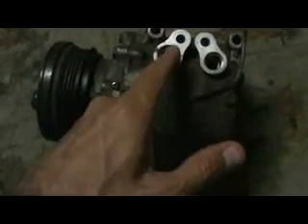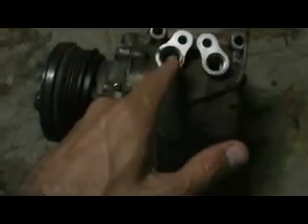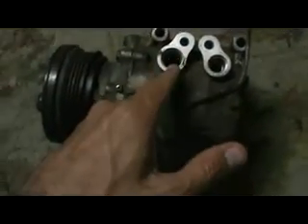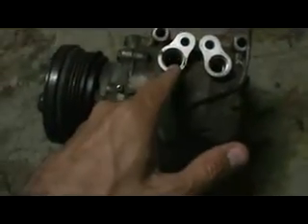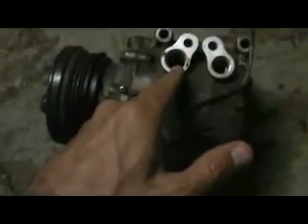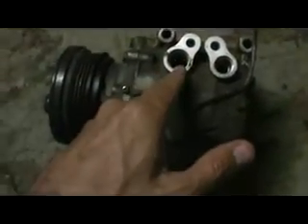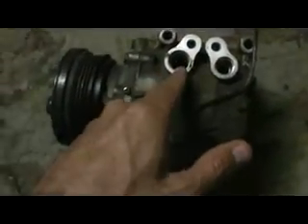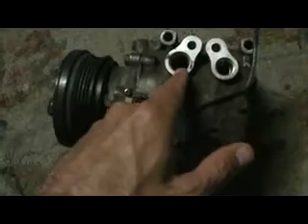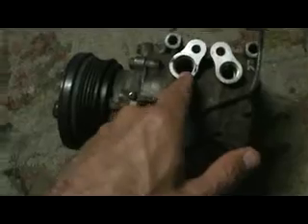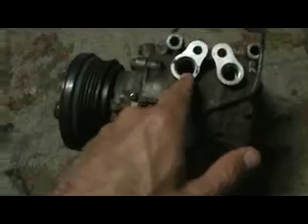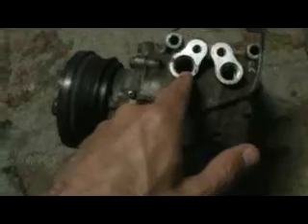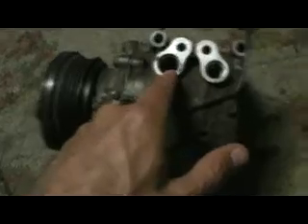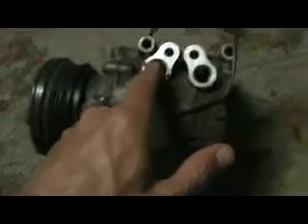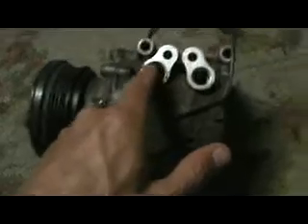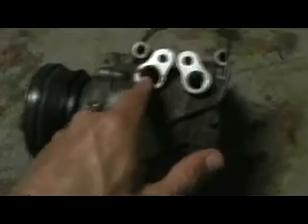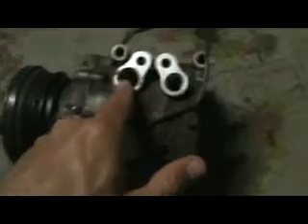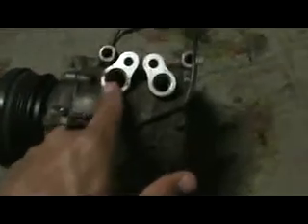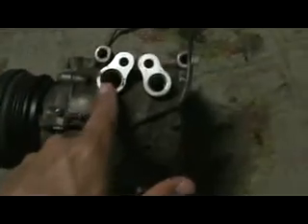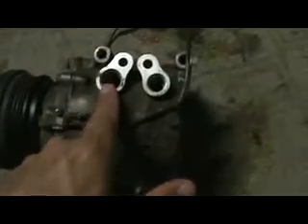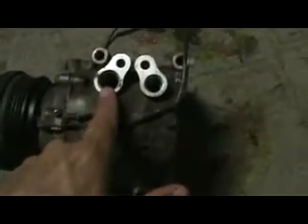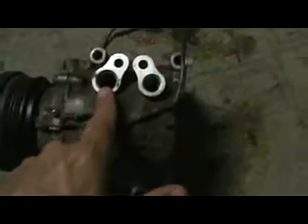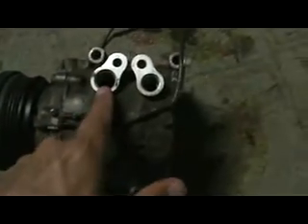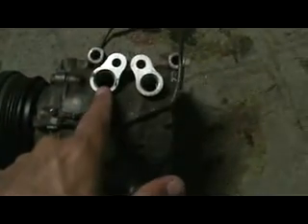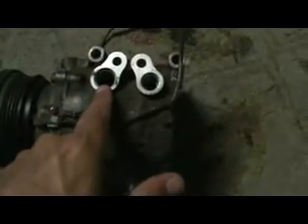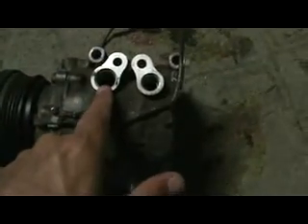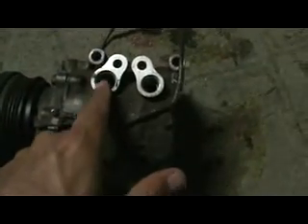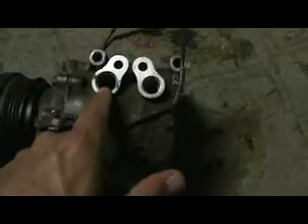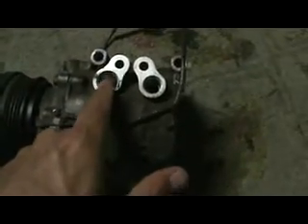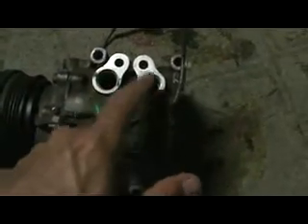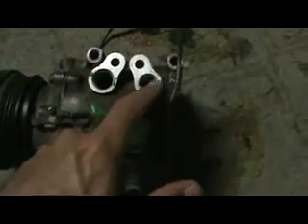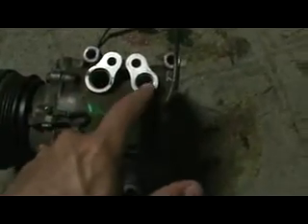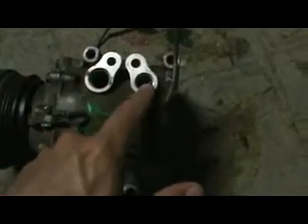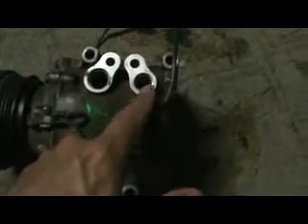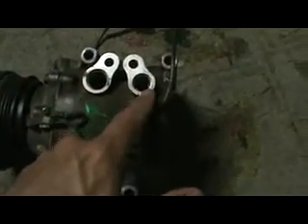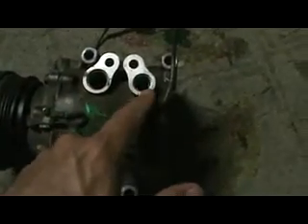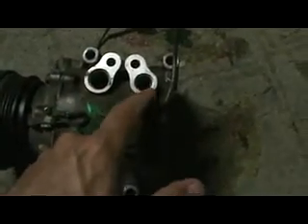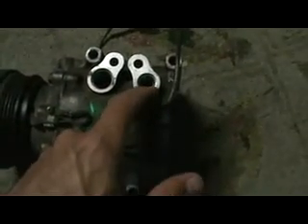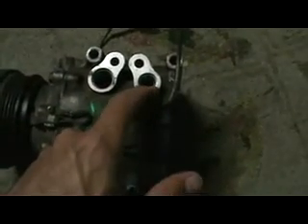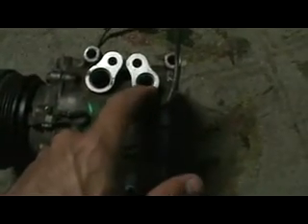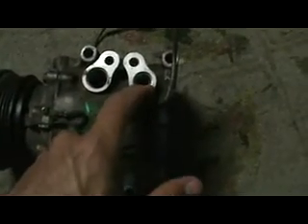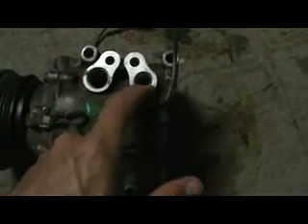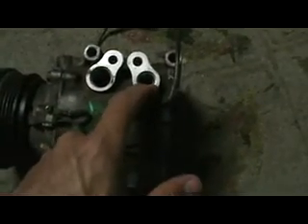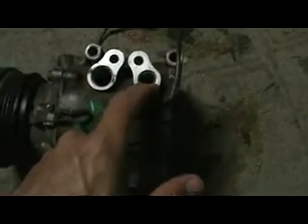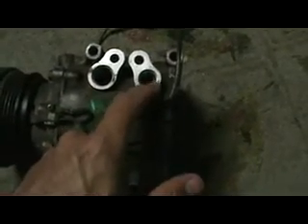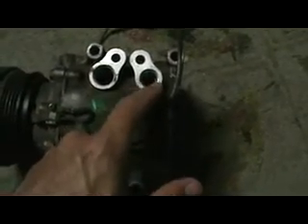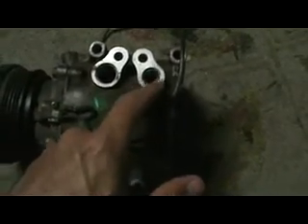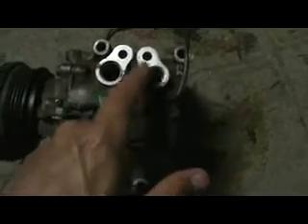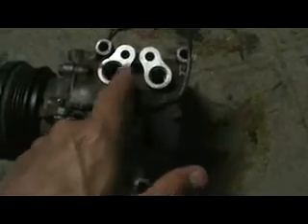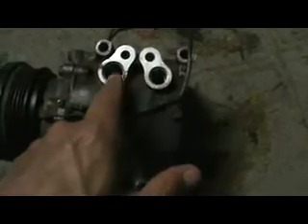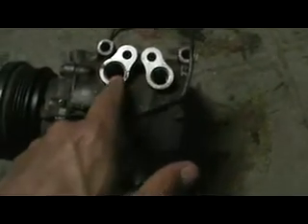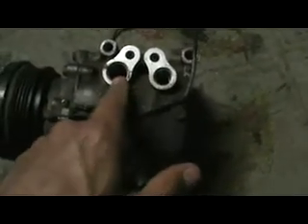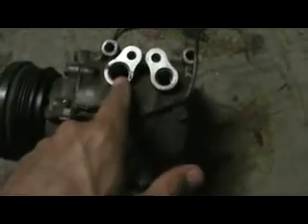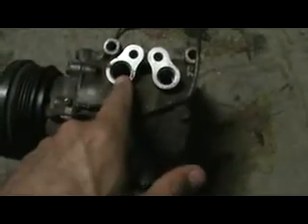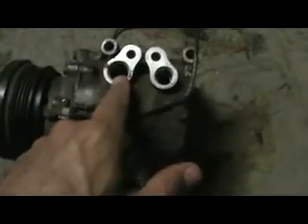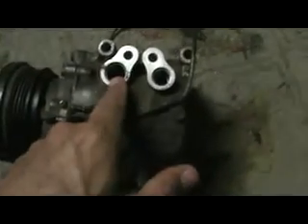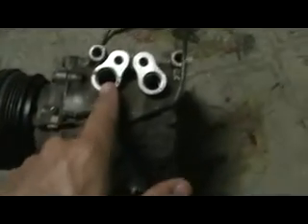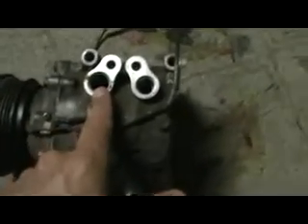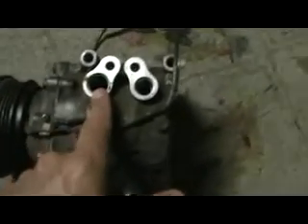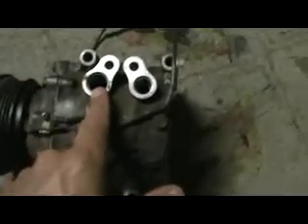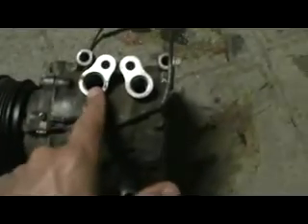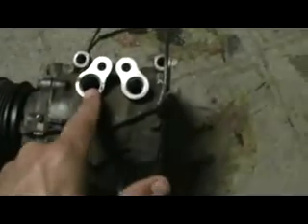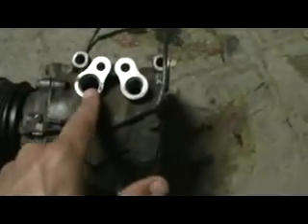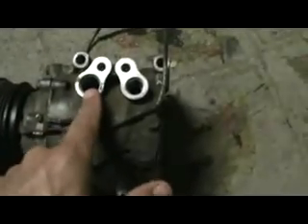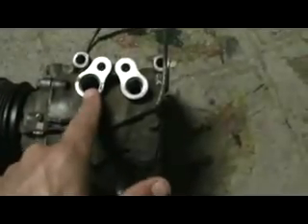This is your fill side — your low side — and this is your high side. High side's always smaller, fill side's bigger.